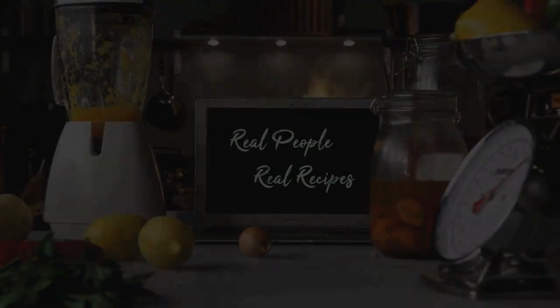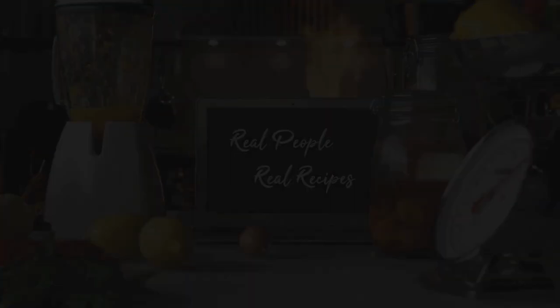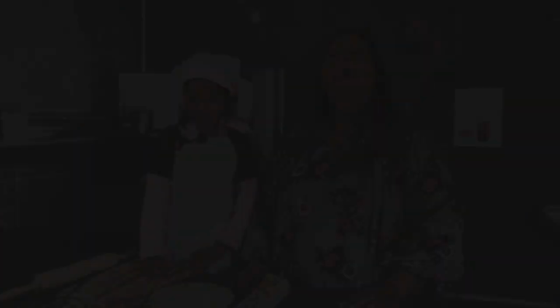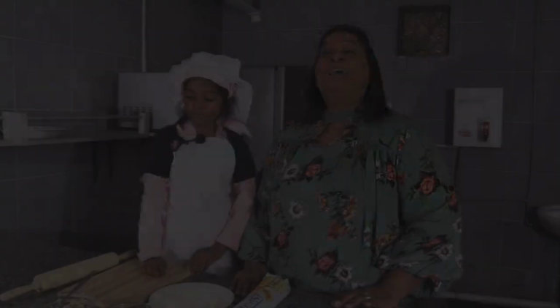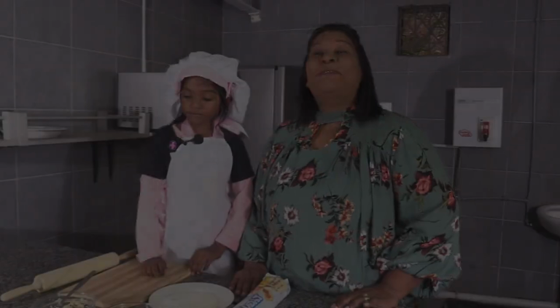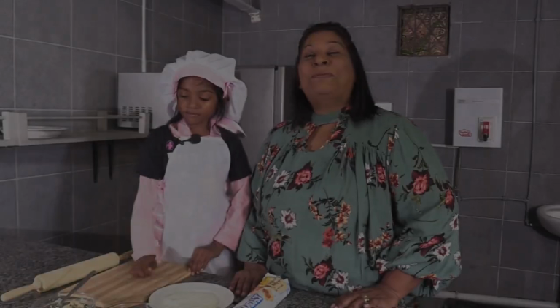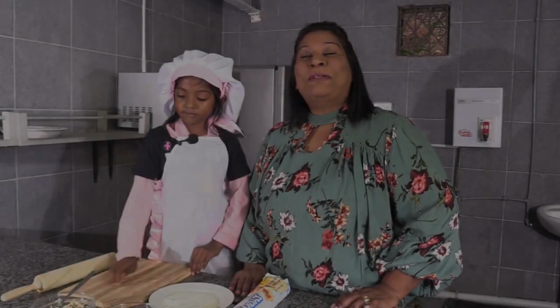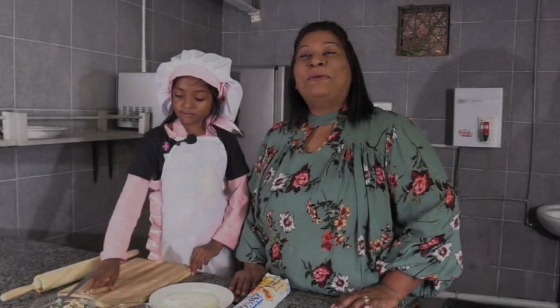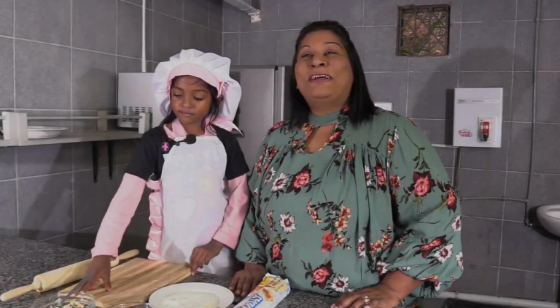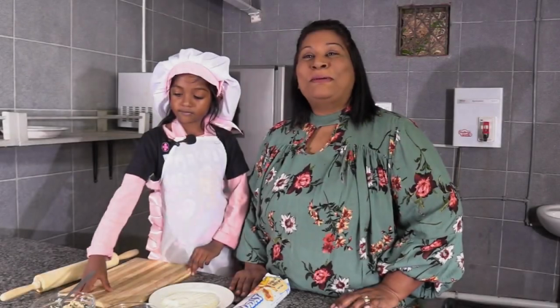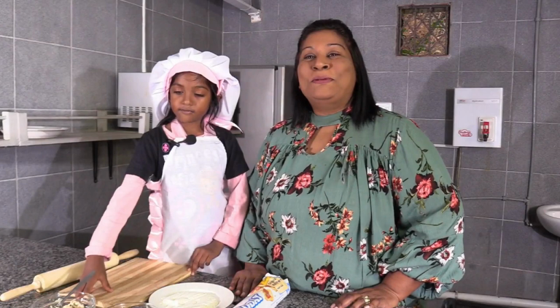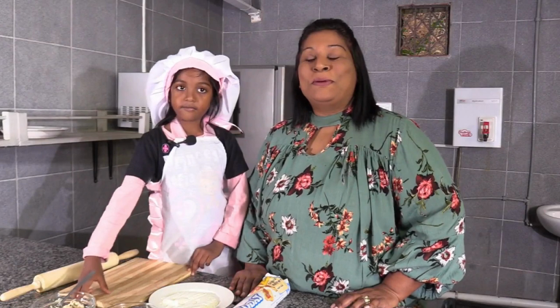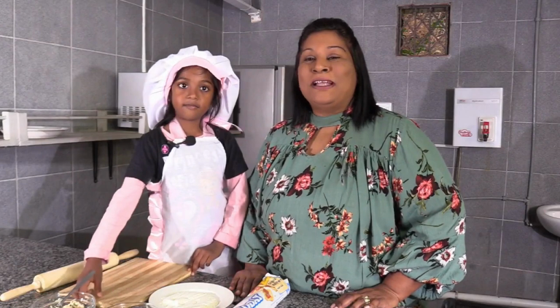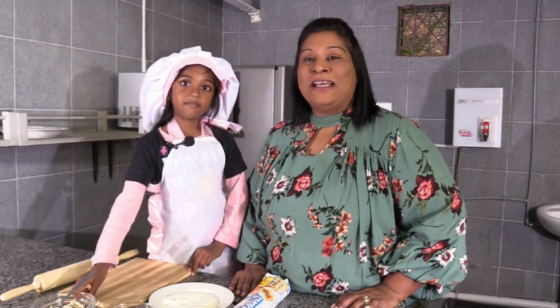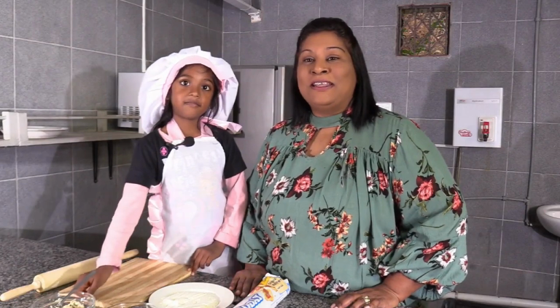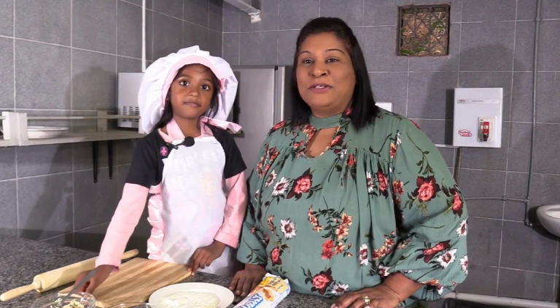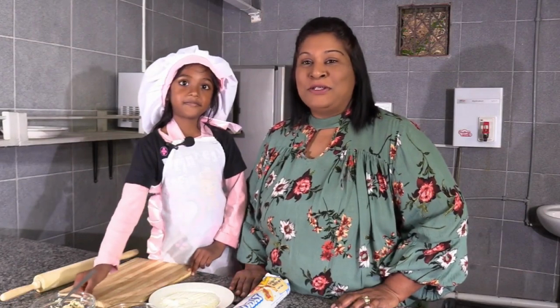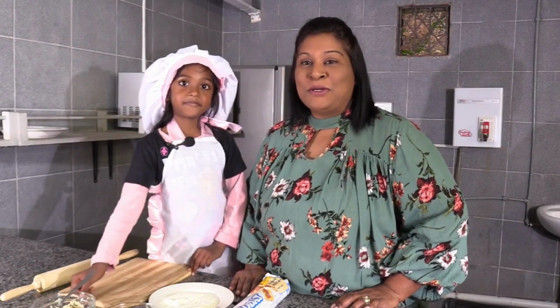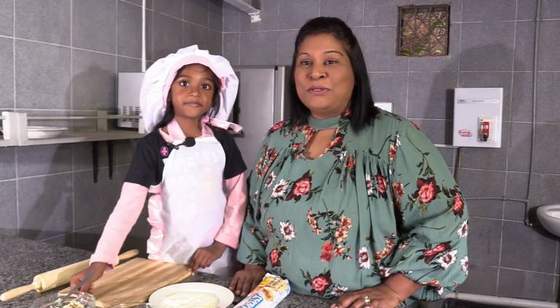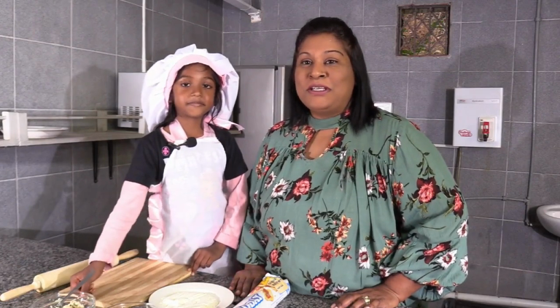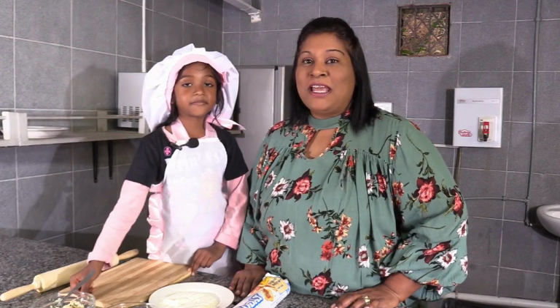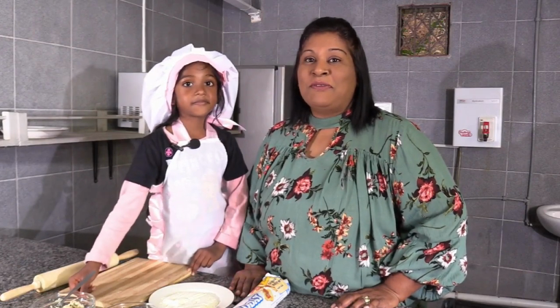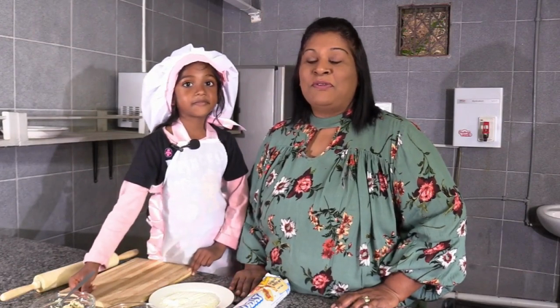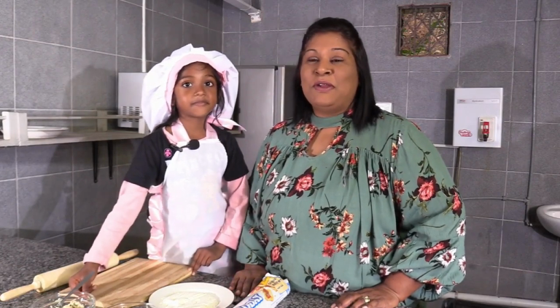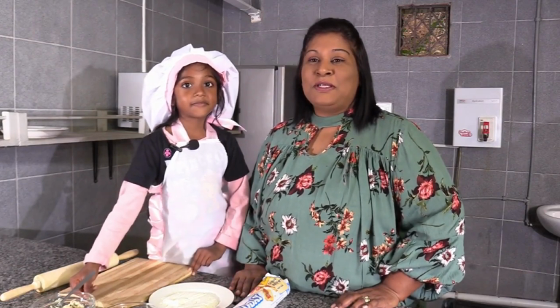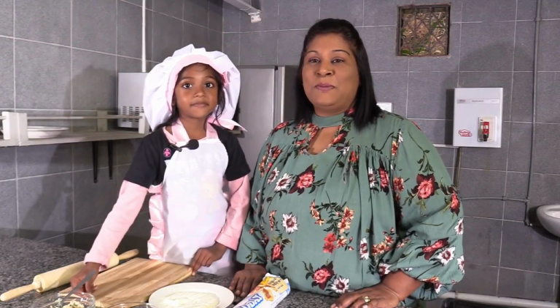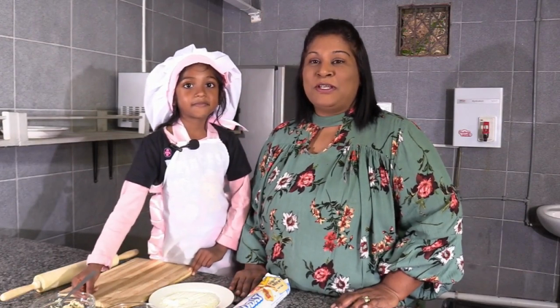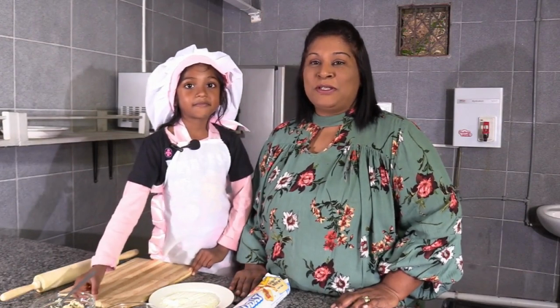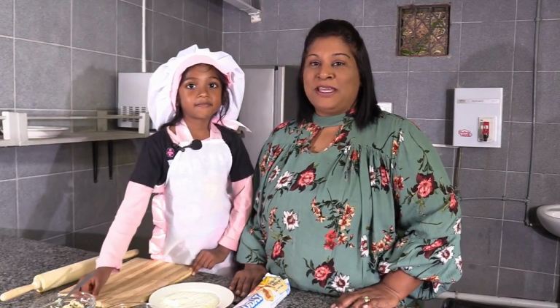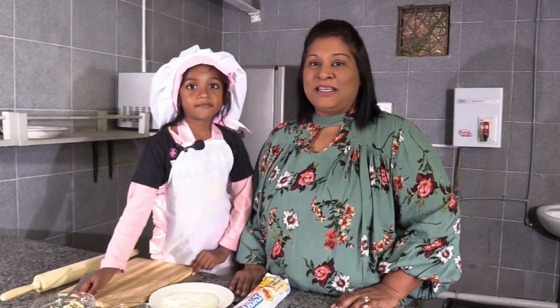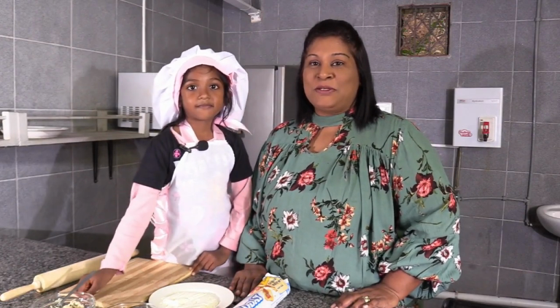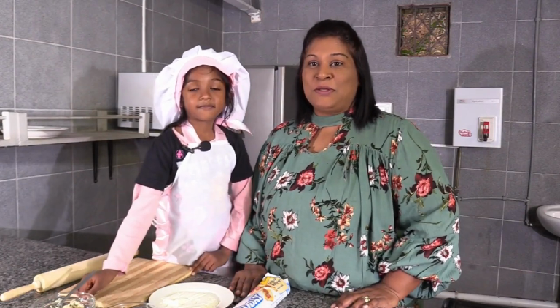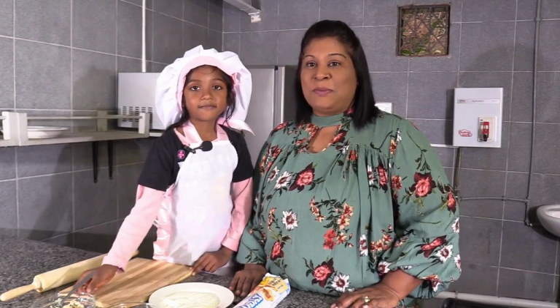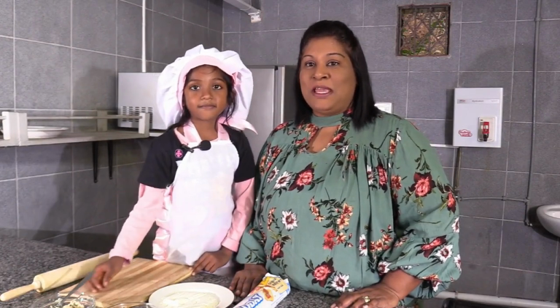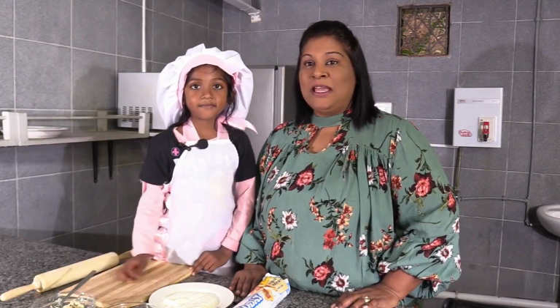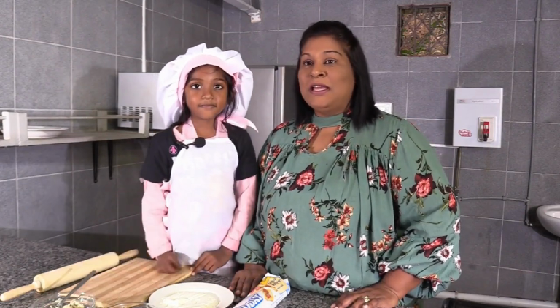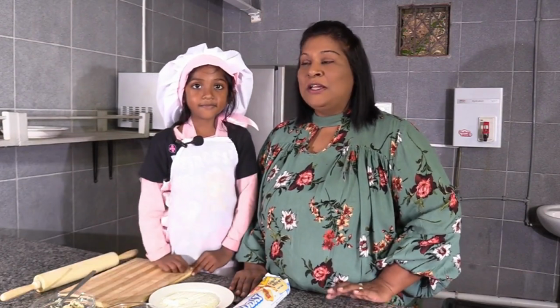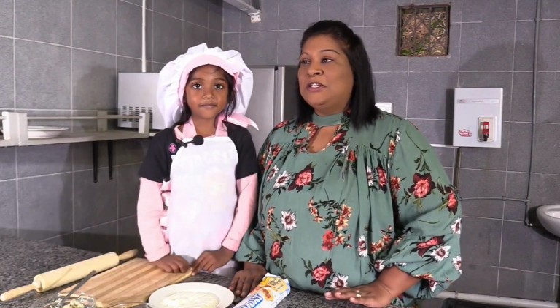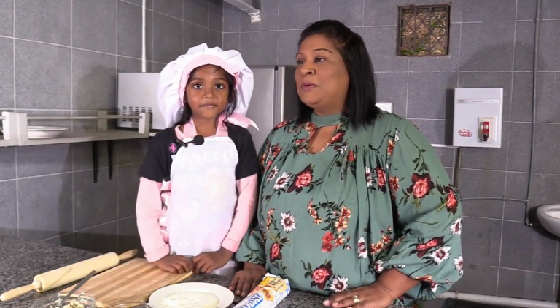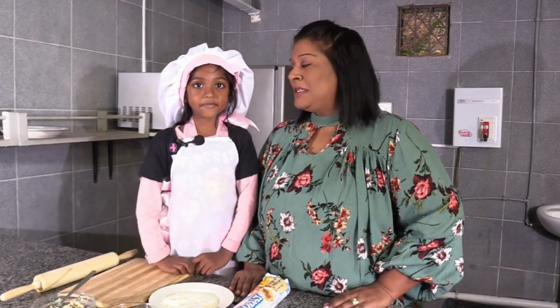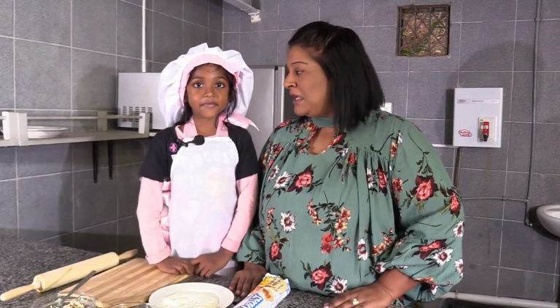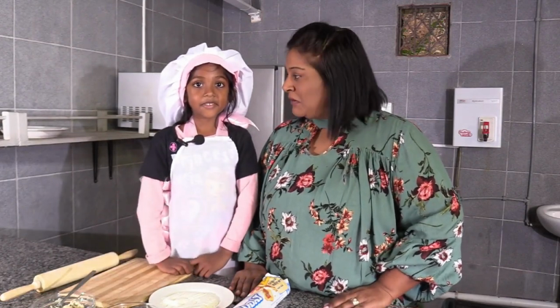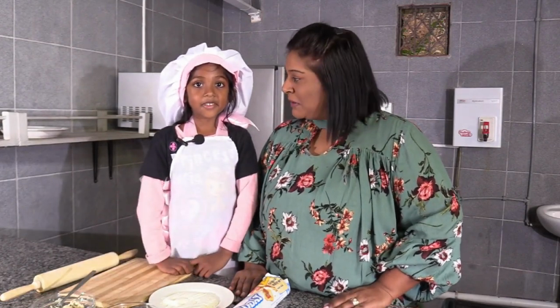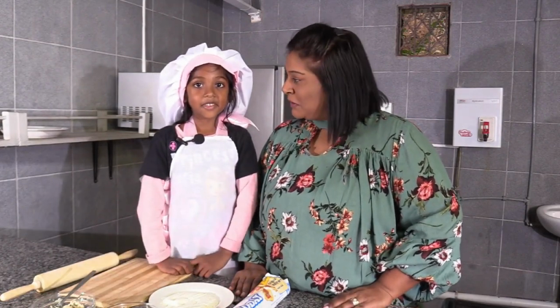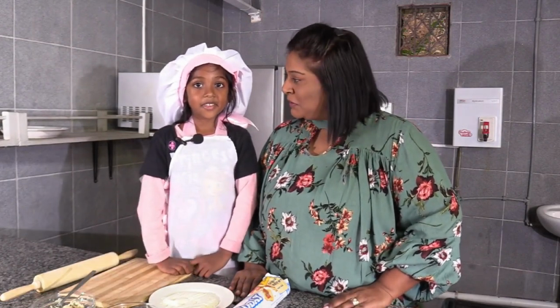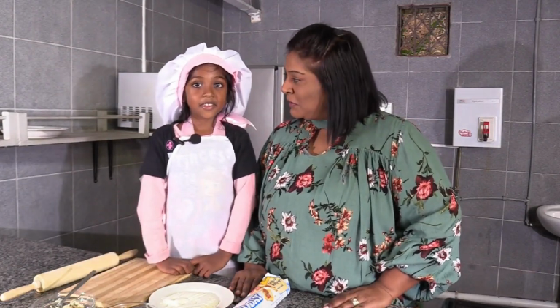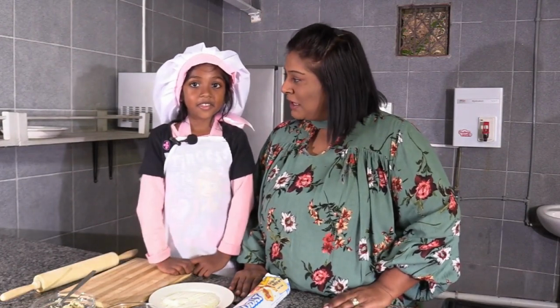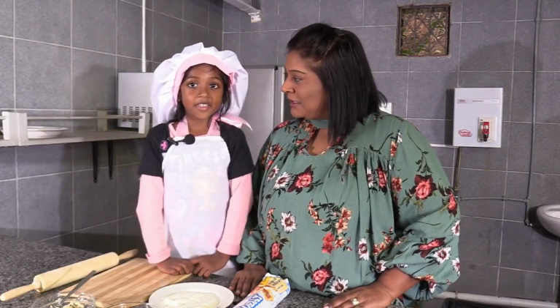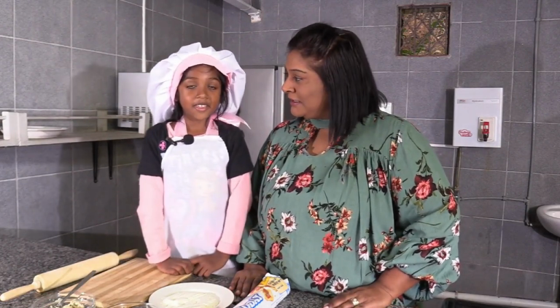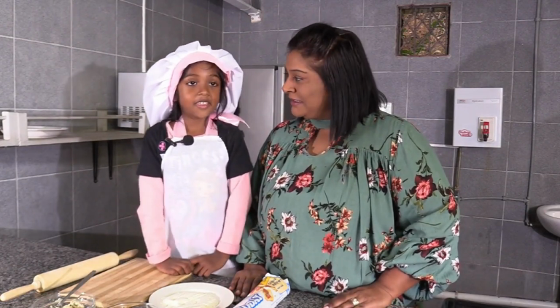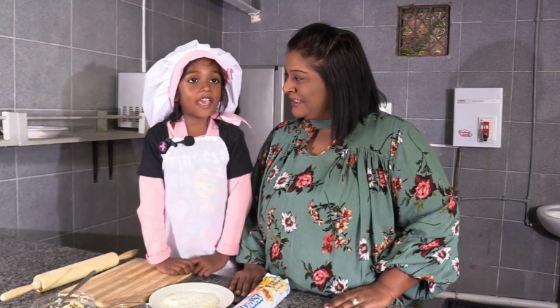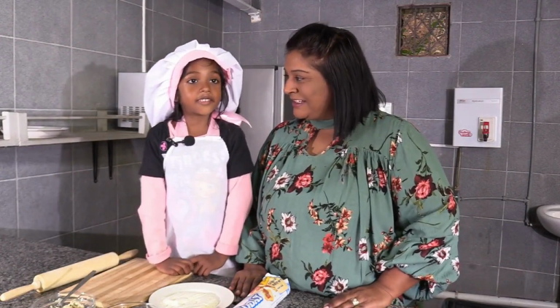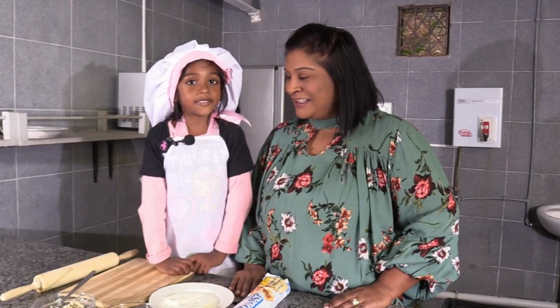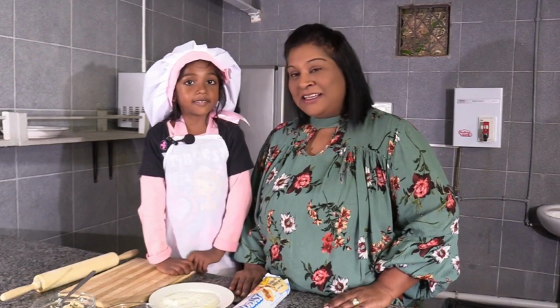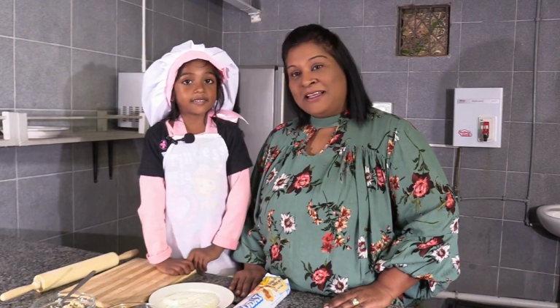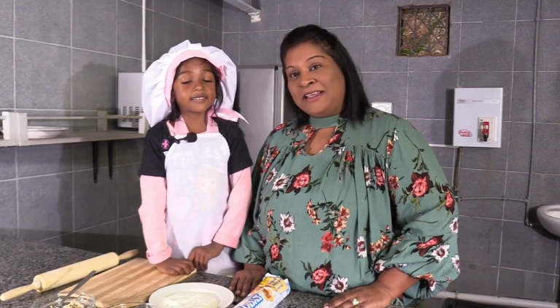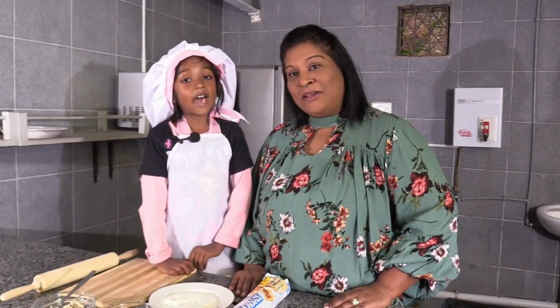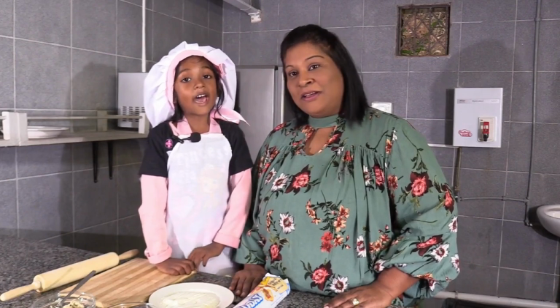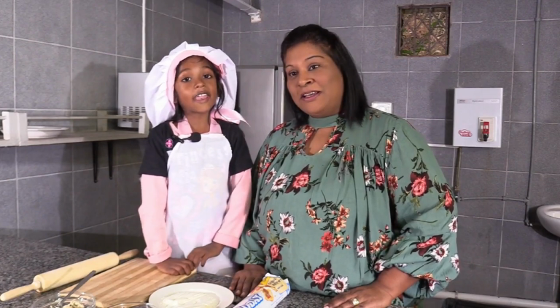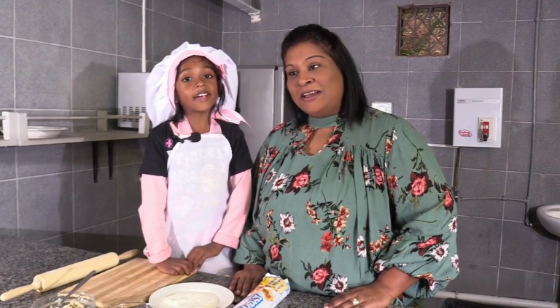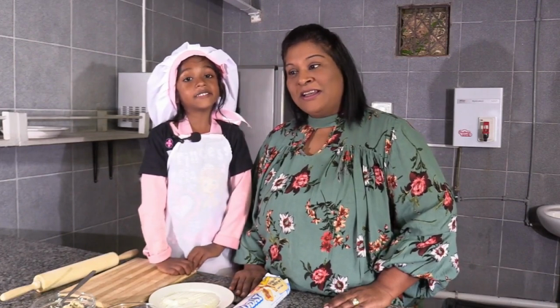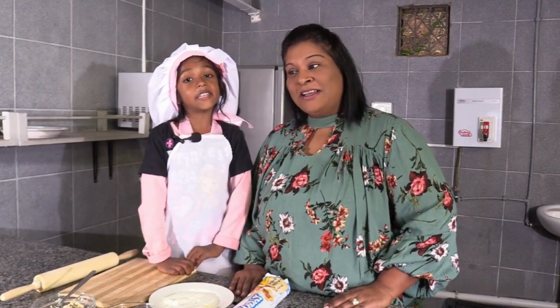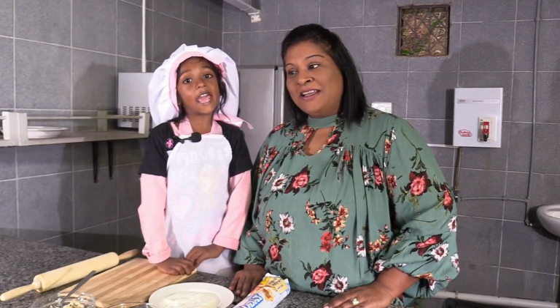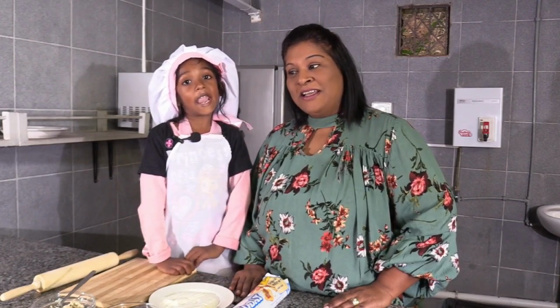Hi everyone, welcome to another show. Today I have a very special guest with me. Do you want to tell everybody who you are? Yes, Zarya Sienna.